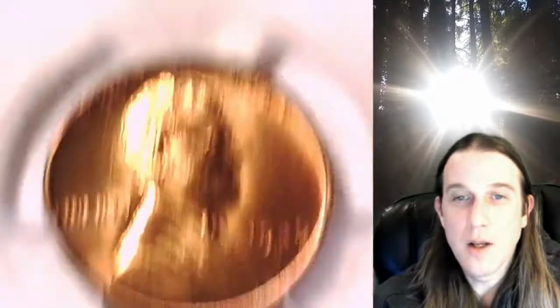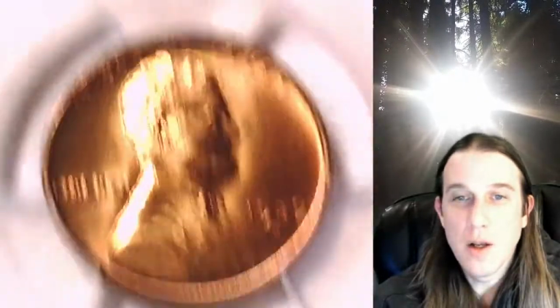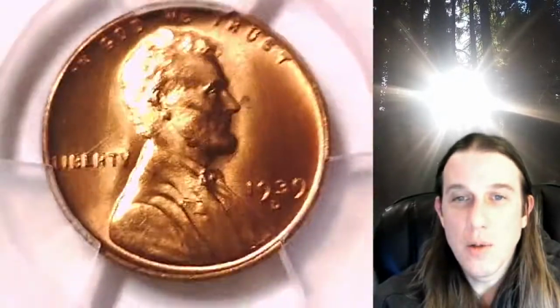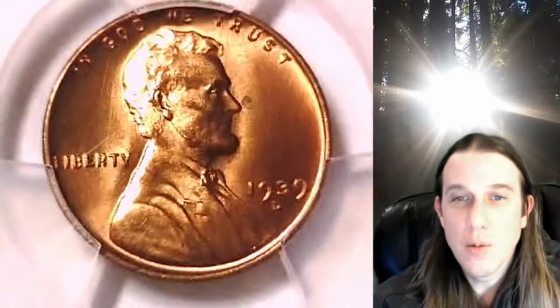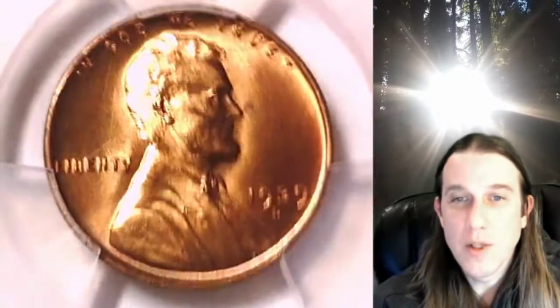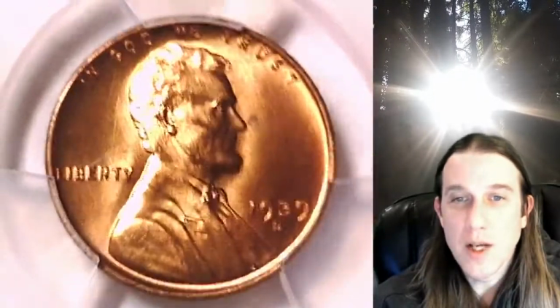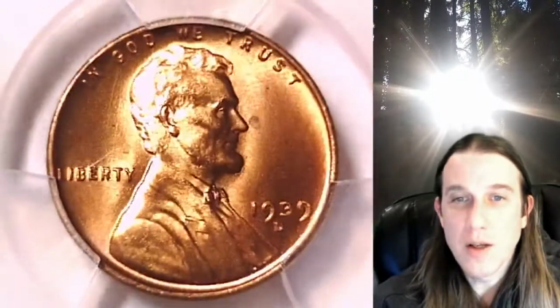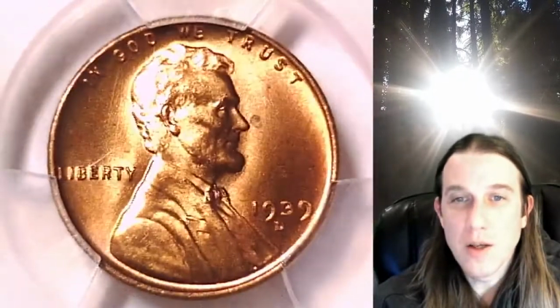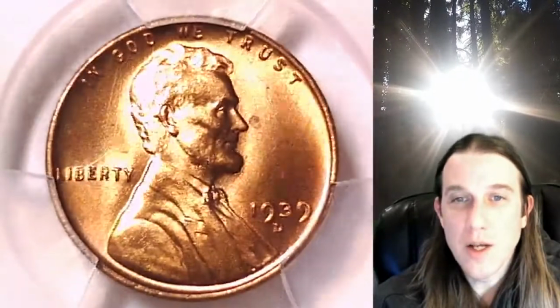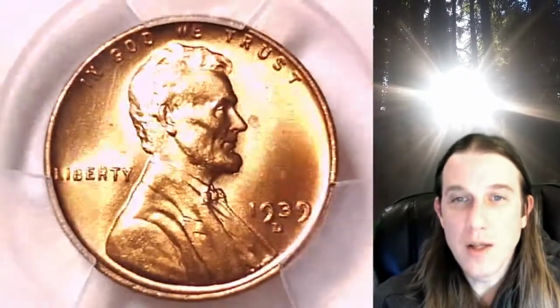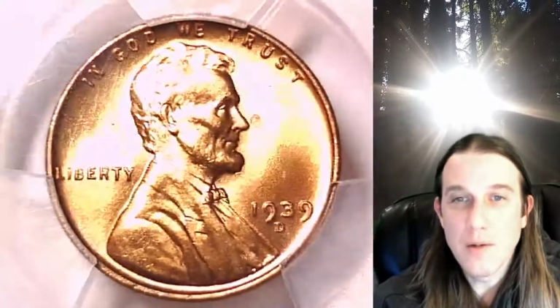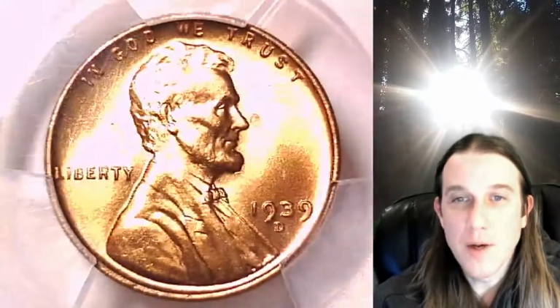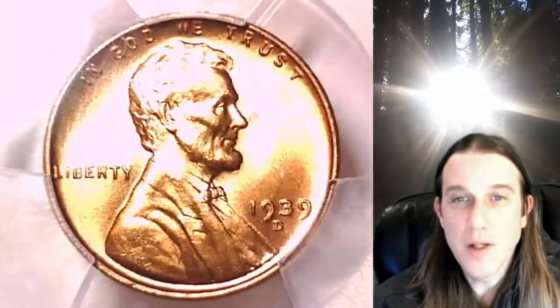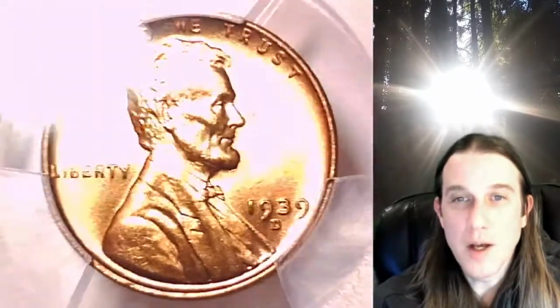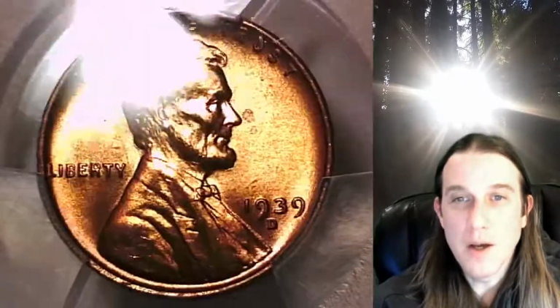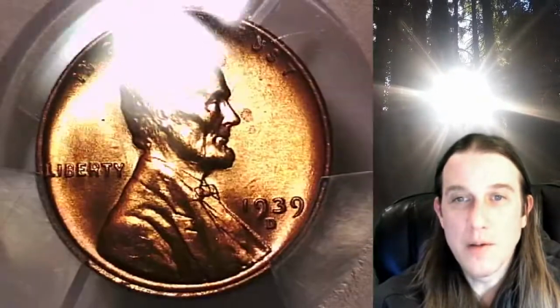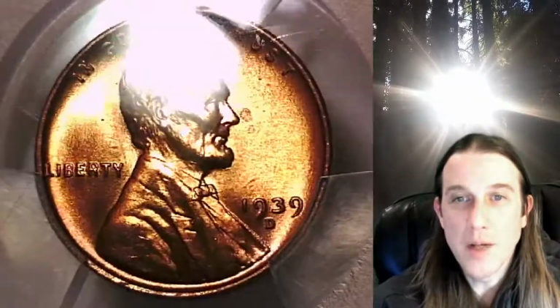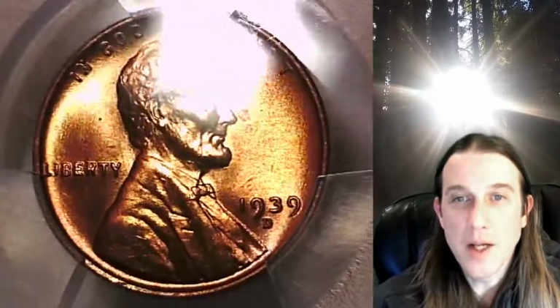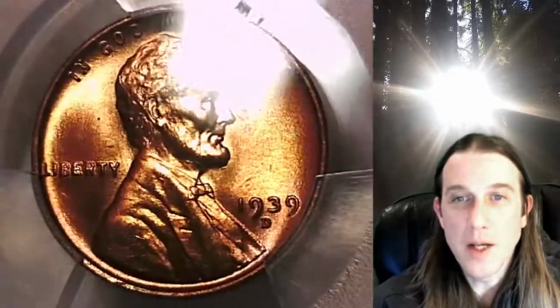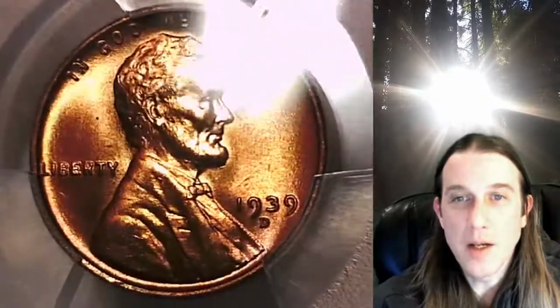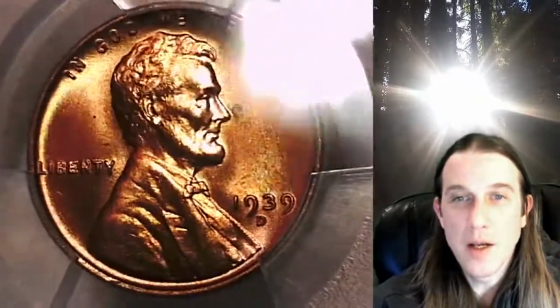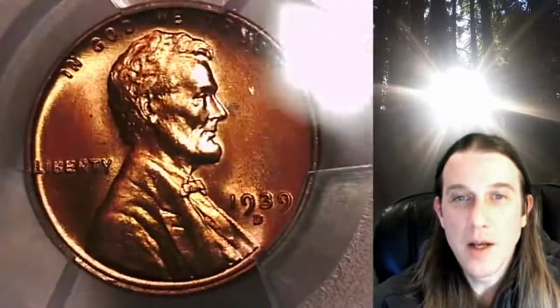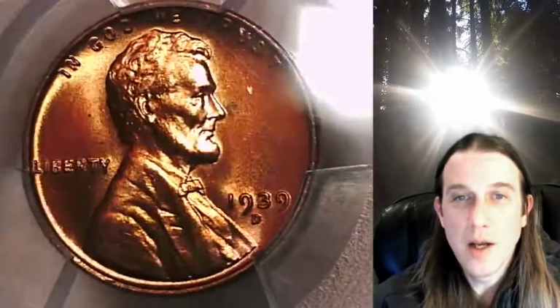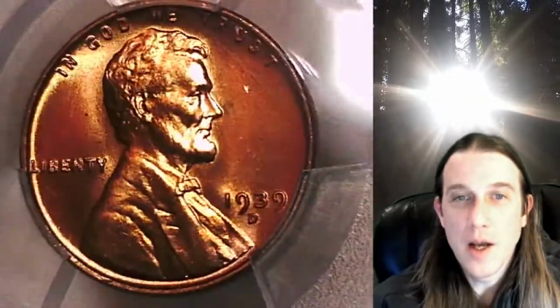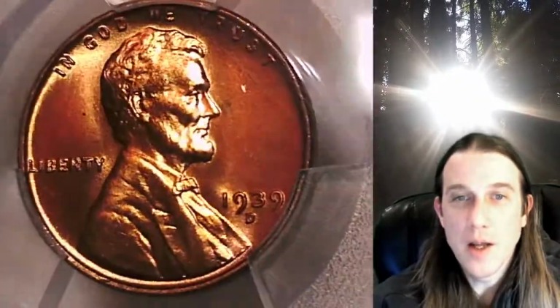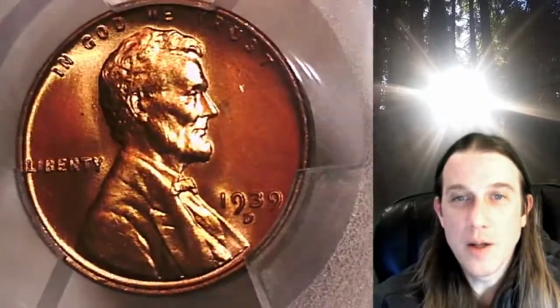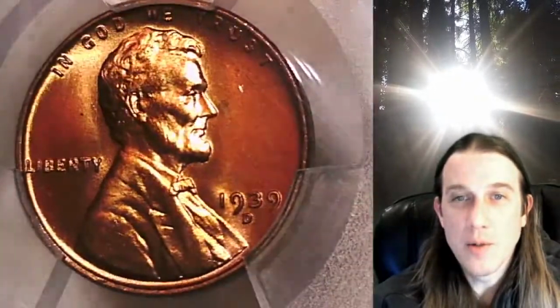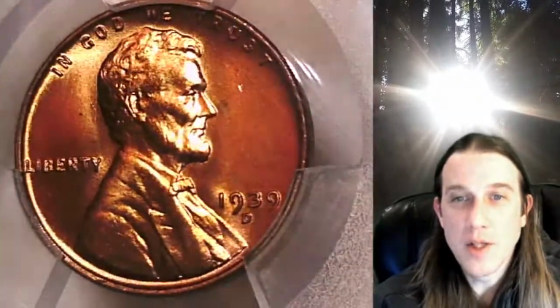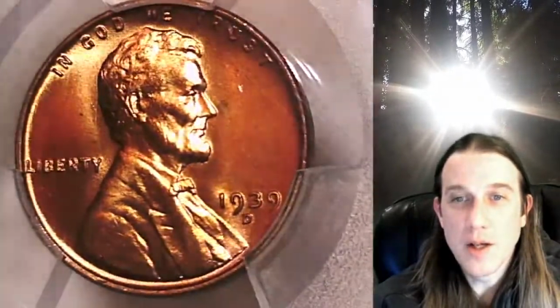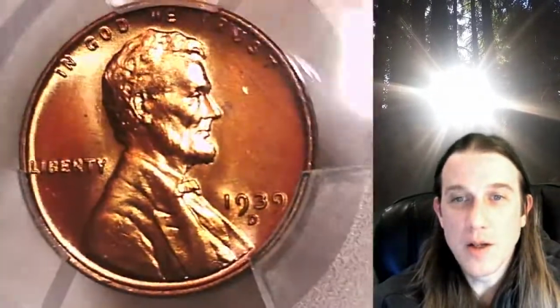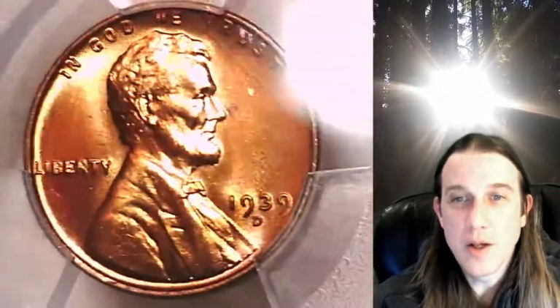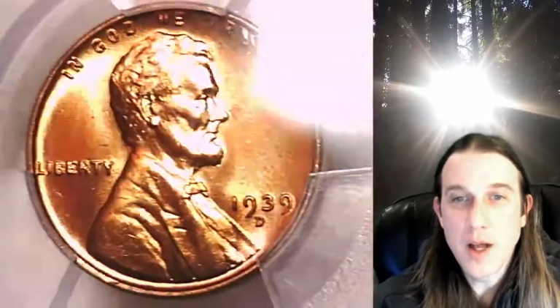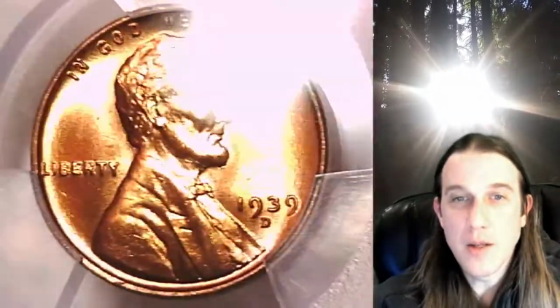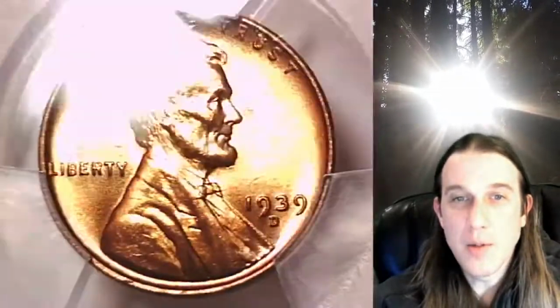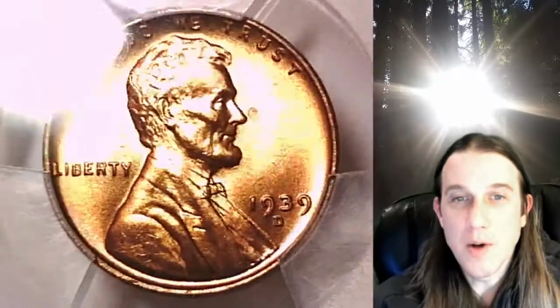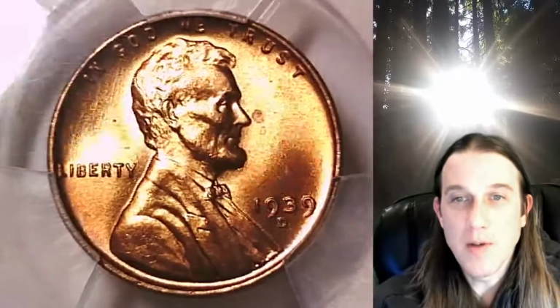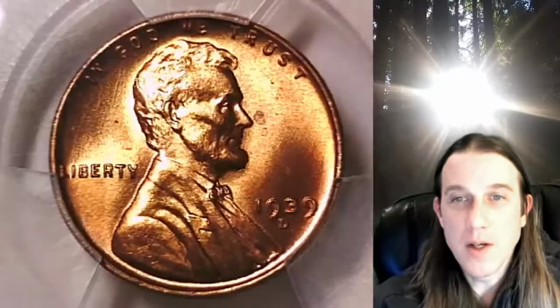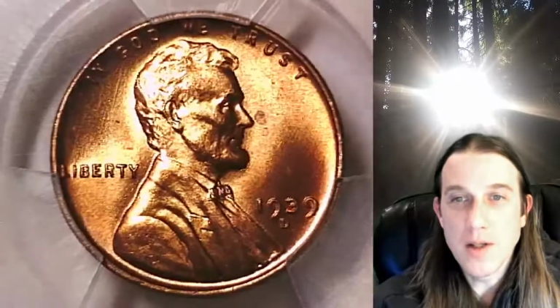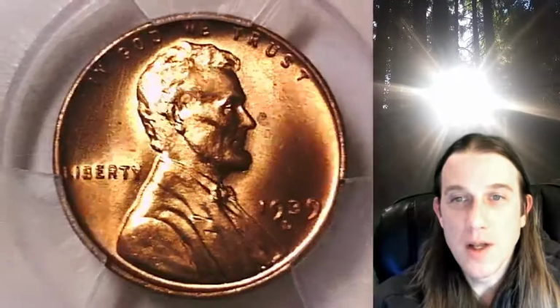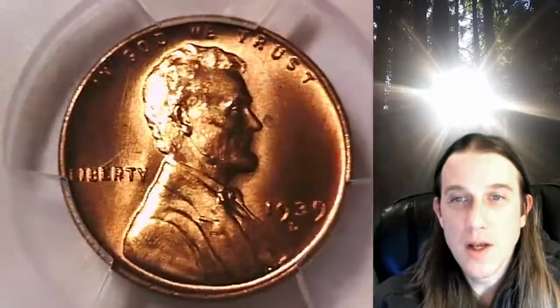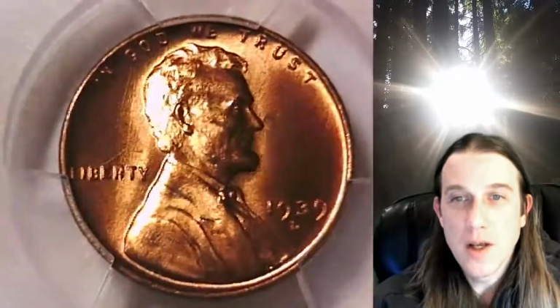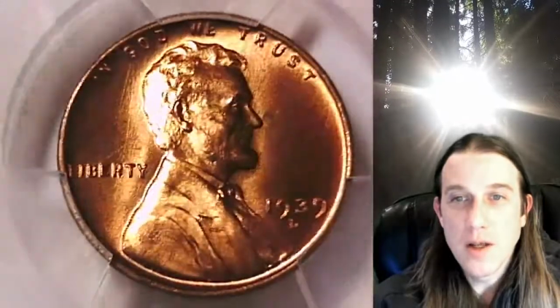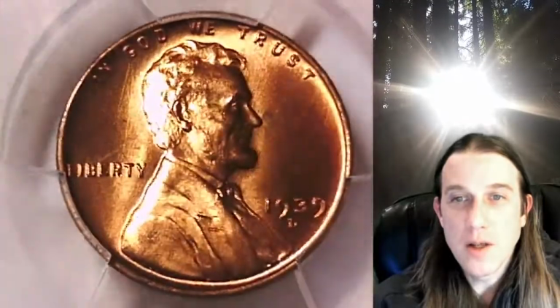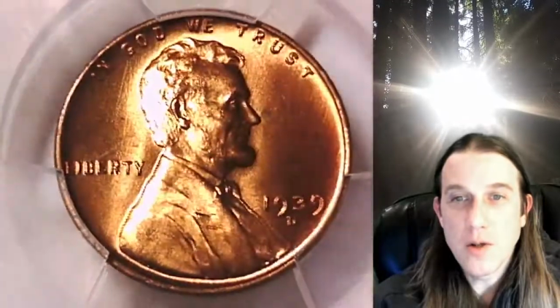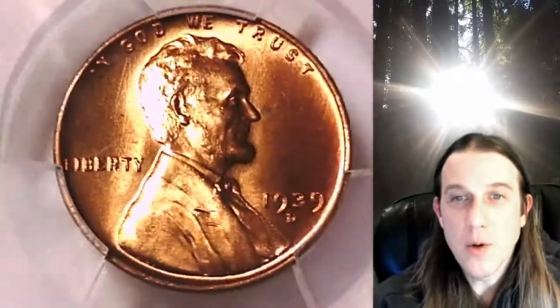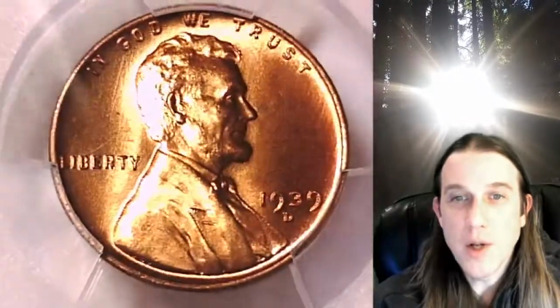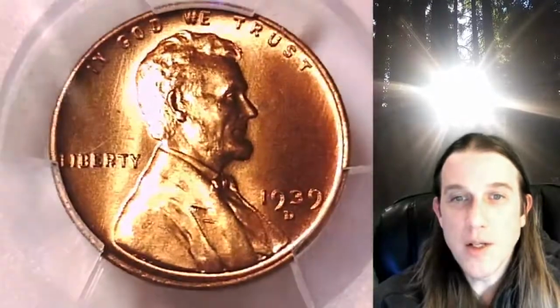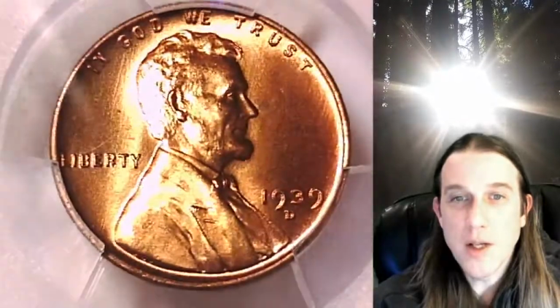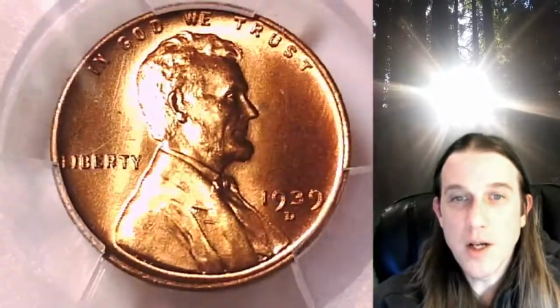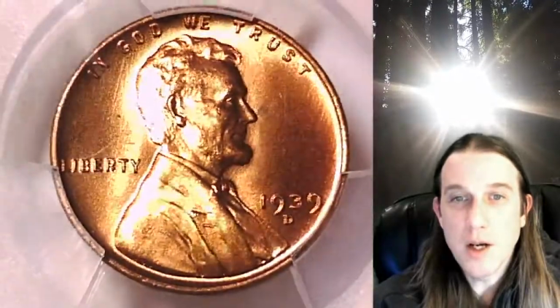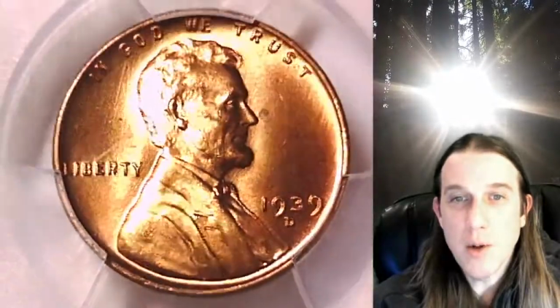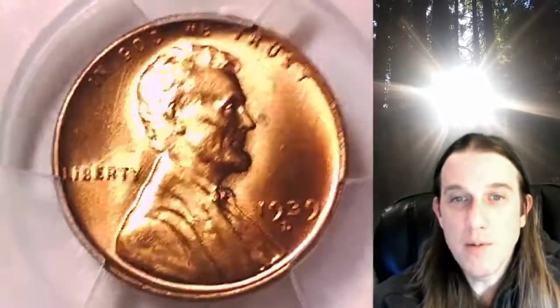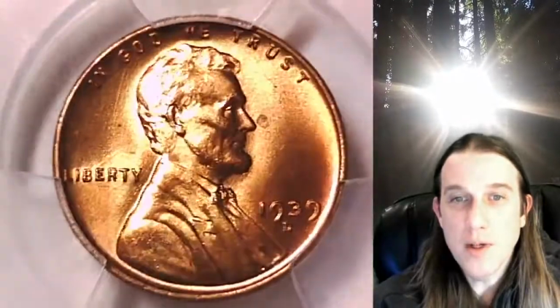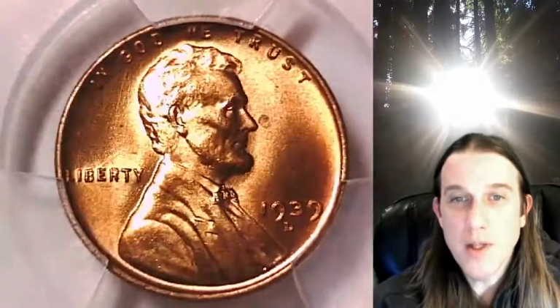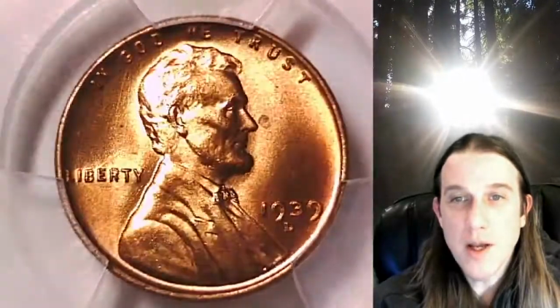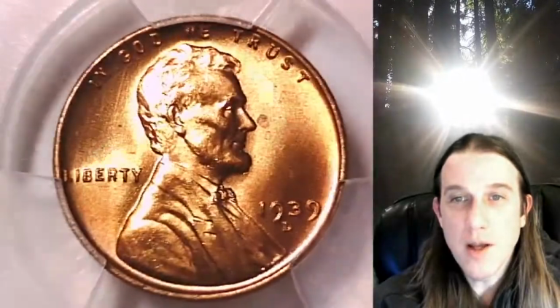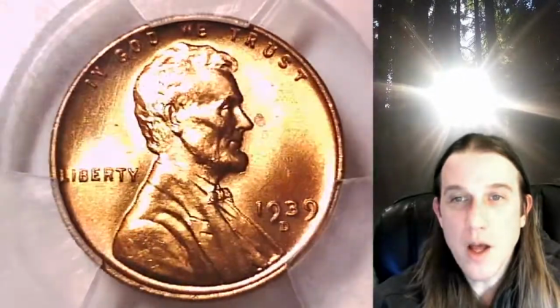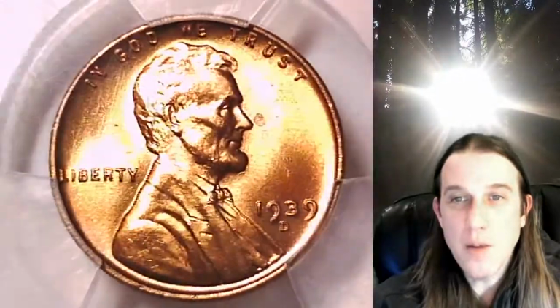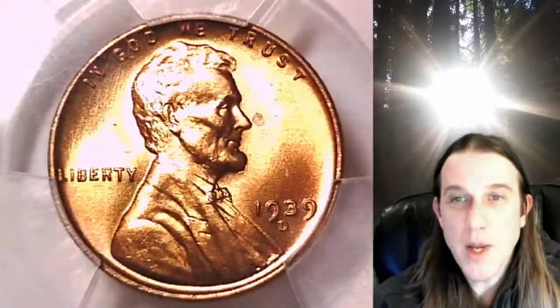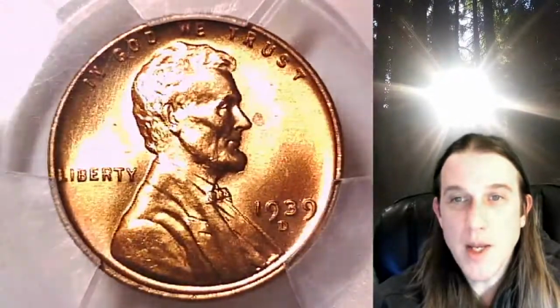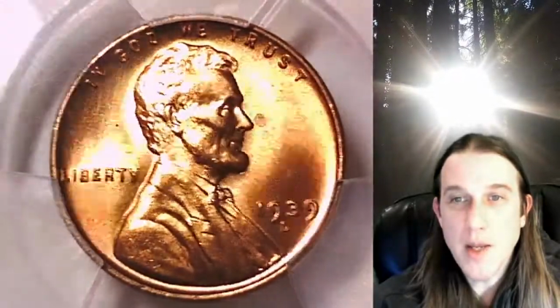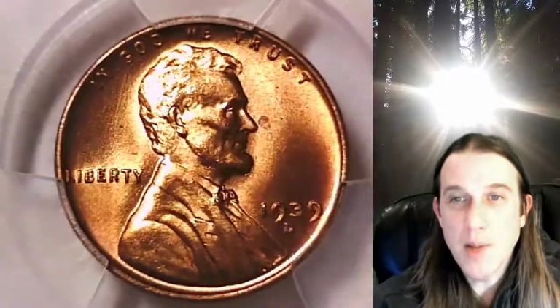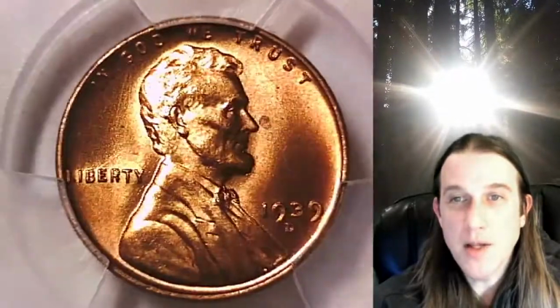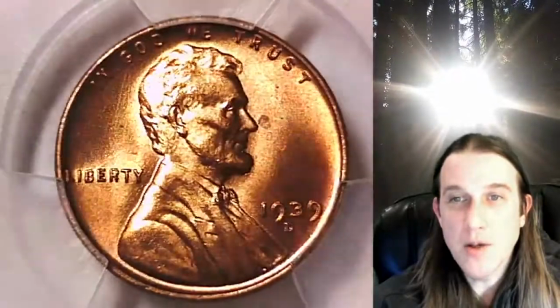We'll take a look at the front of Lincoln and then we'll take a look at the reverse. This coin is going to go up for sale on my eBay store.